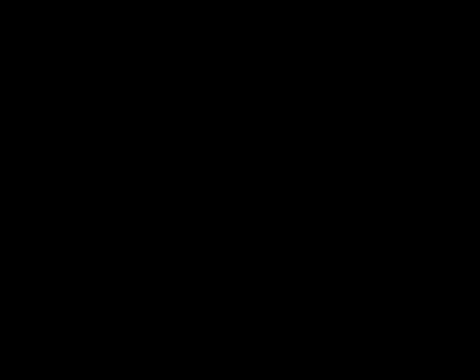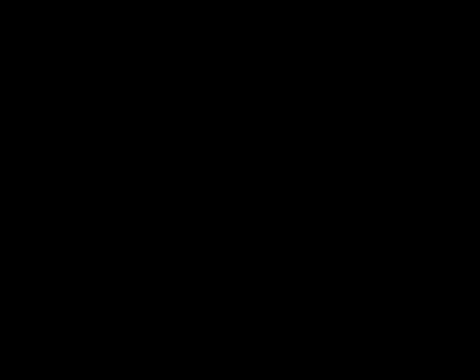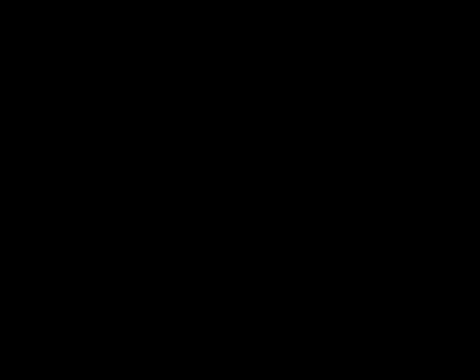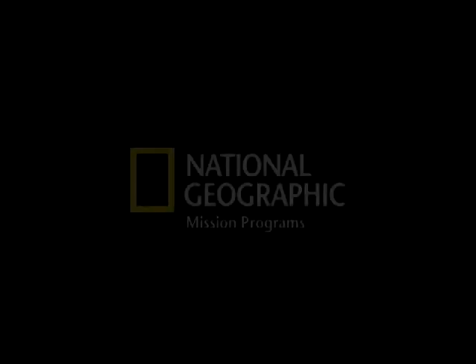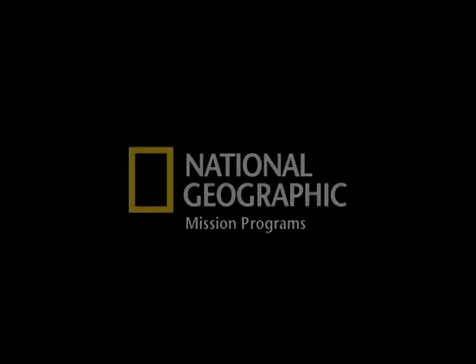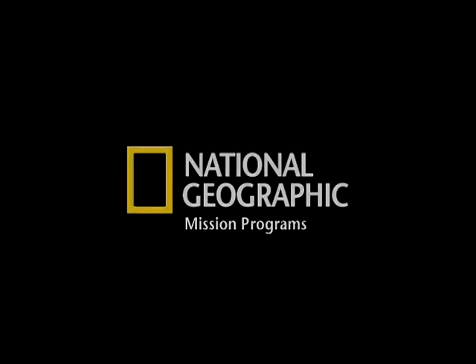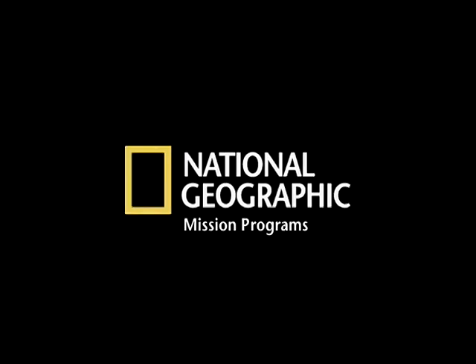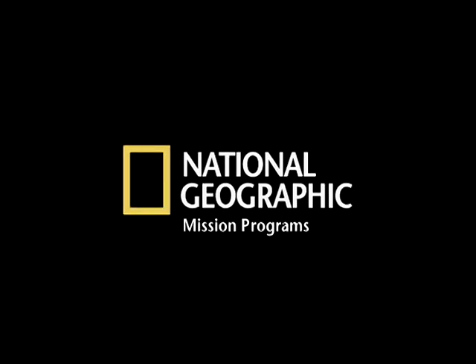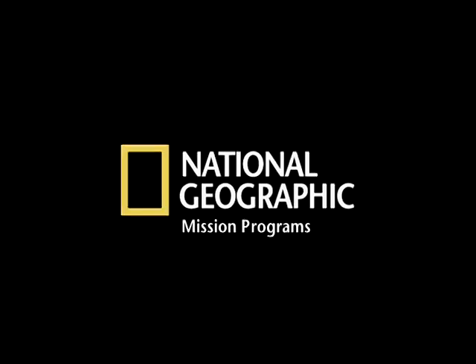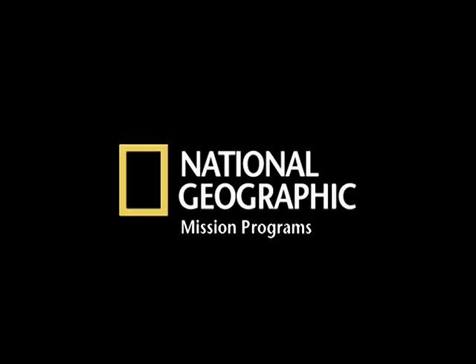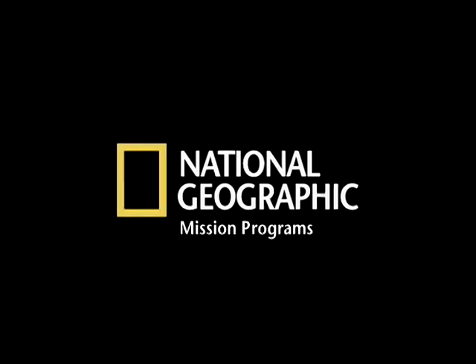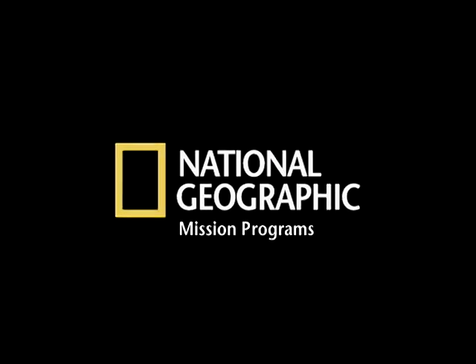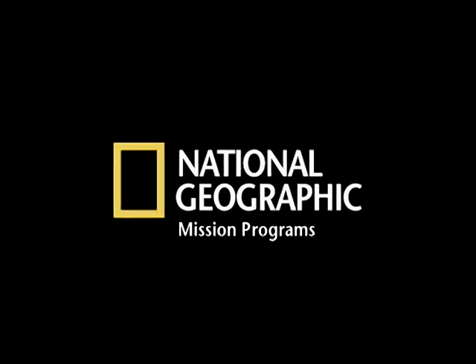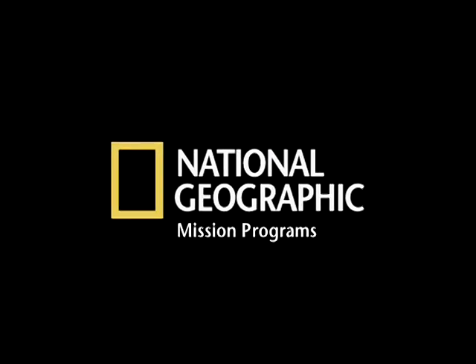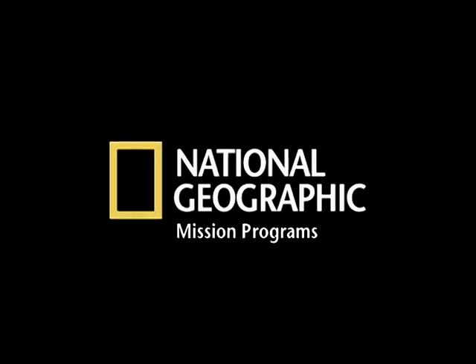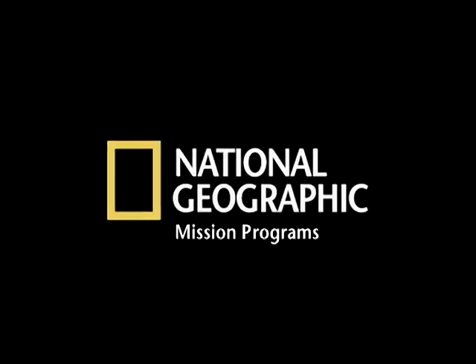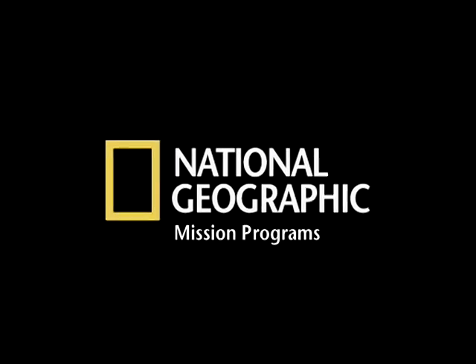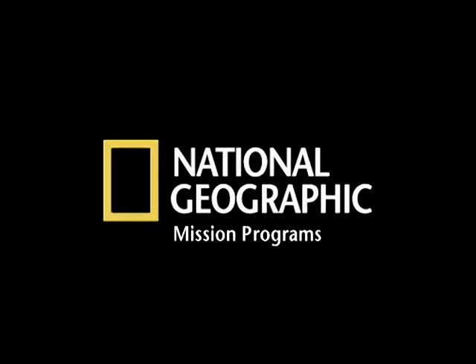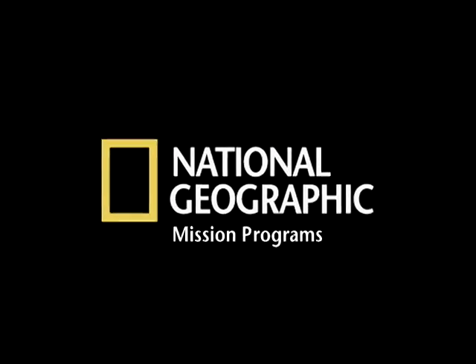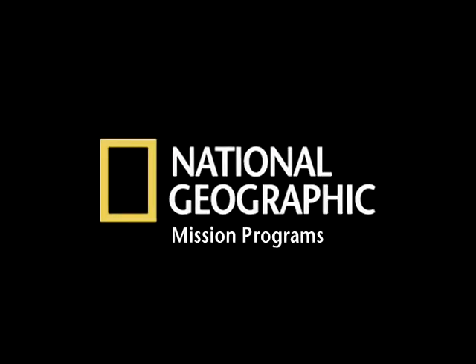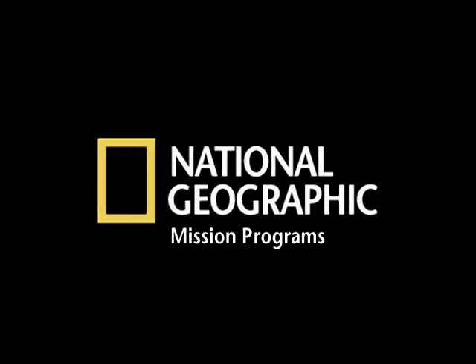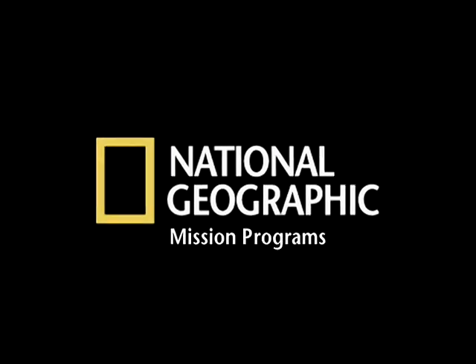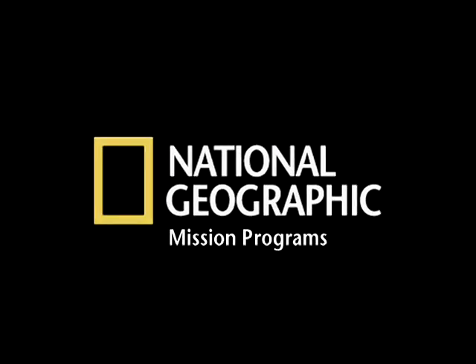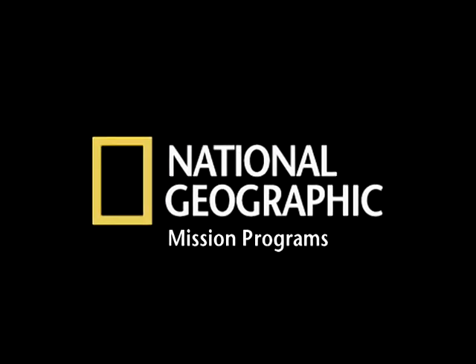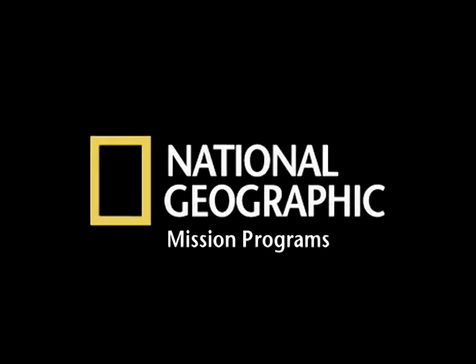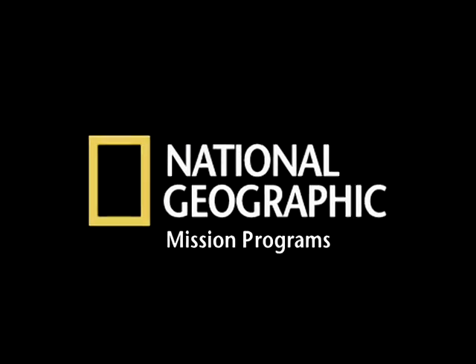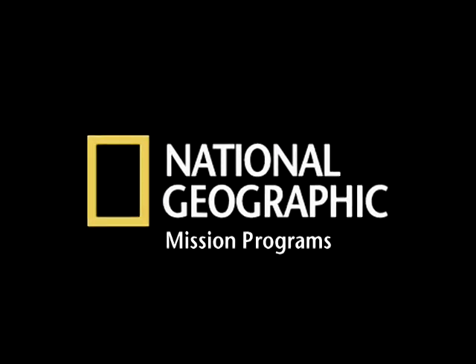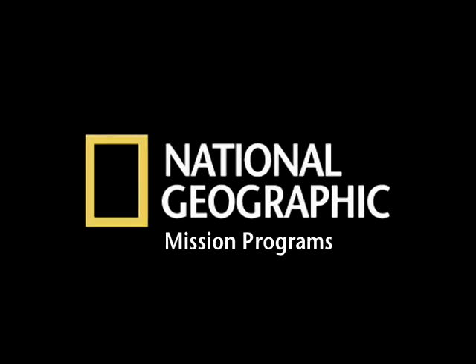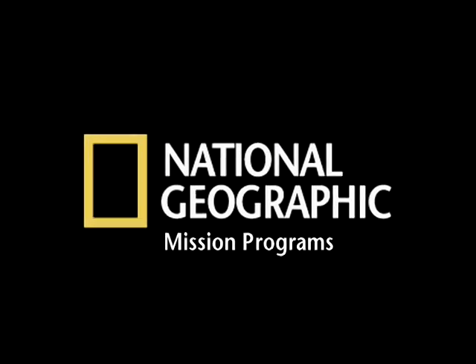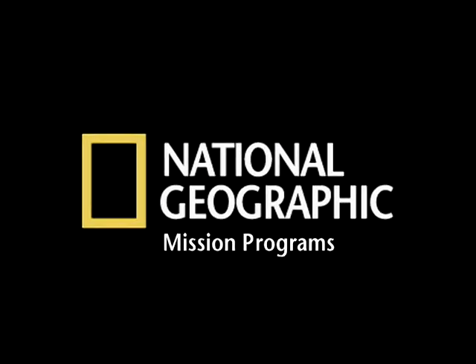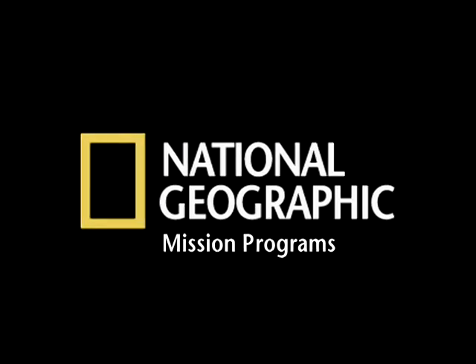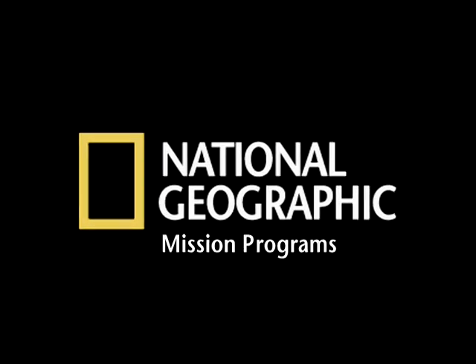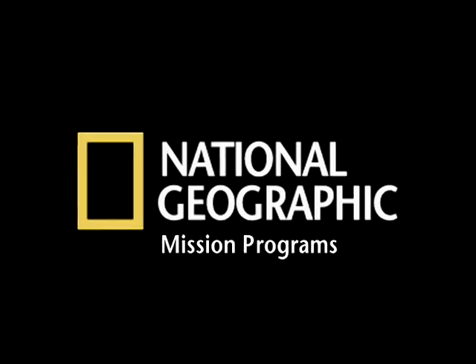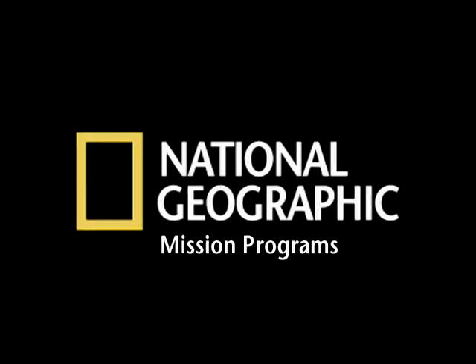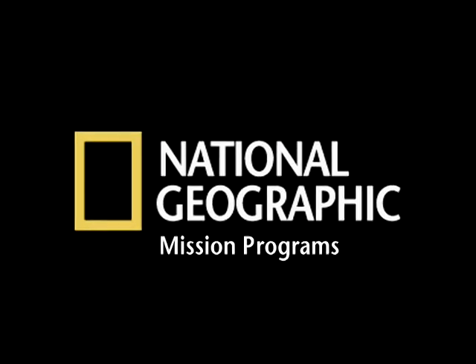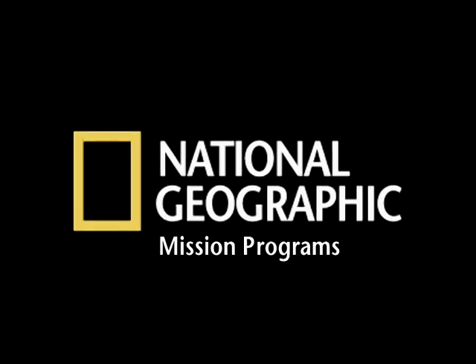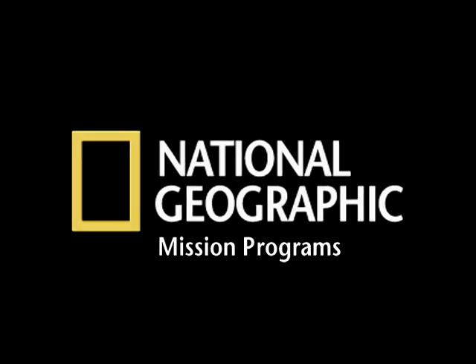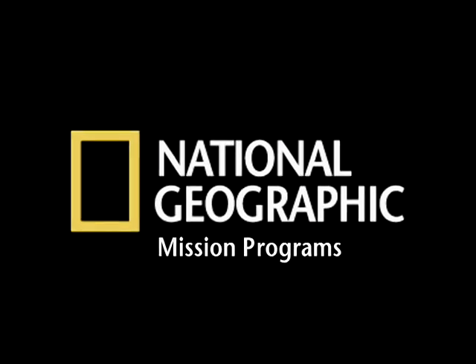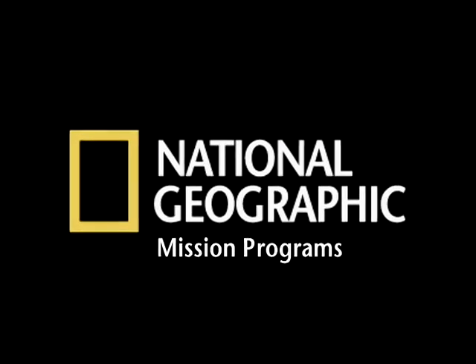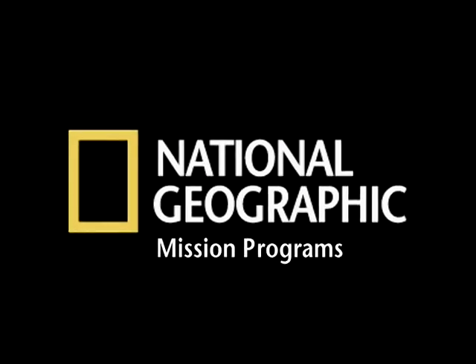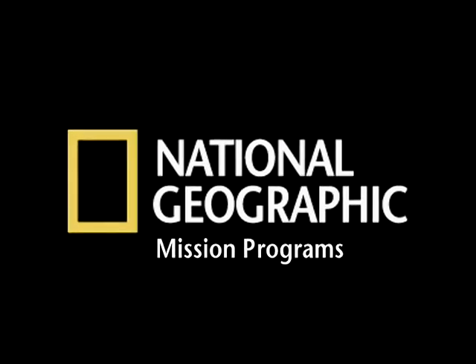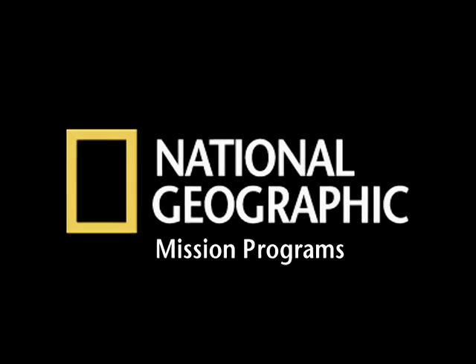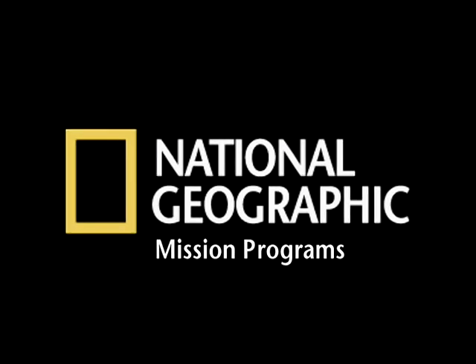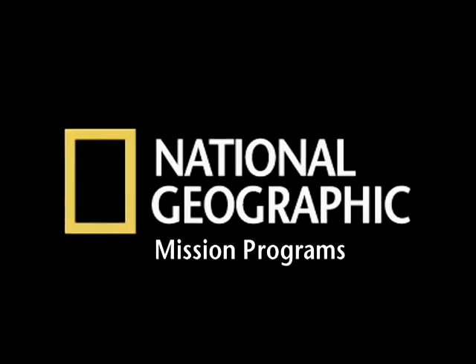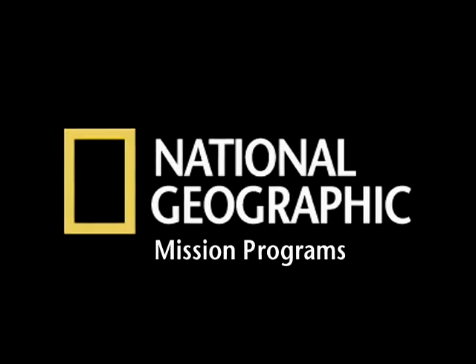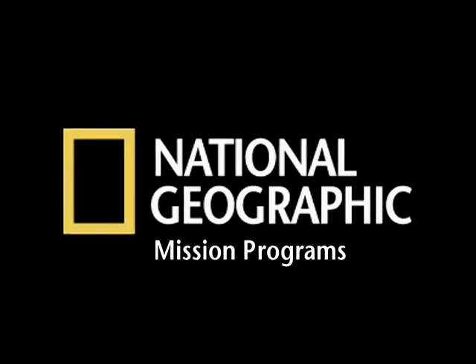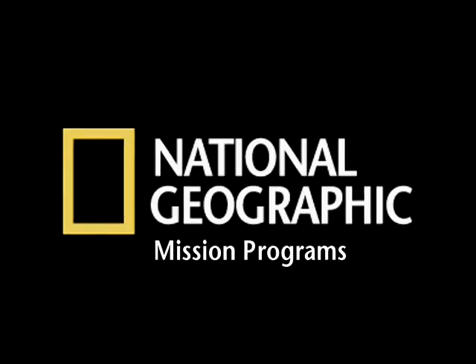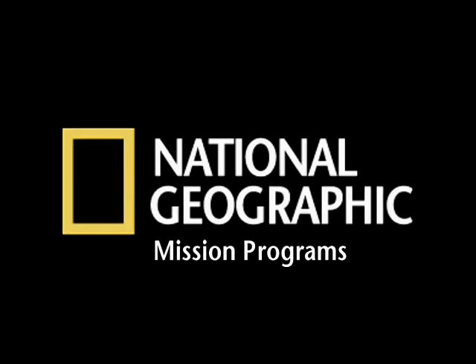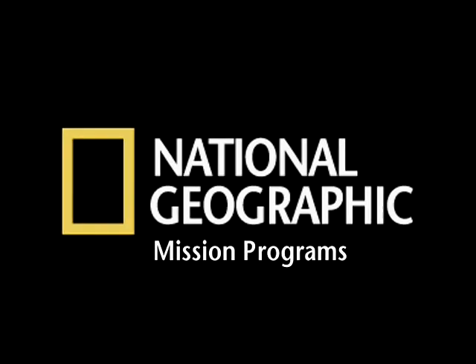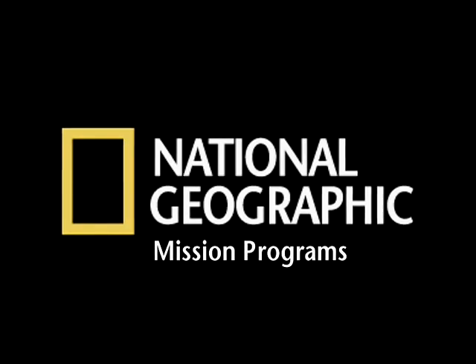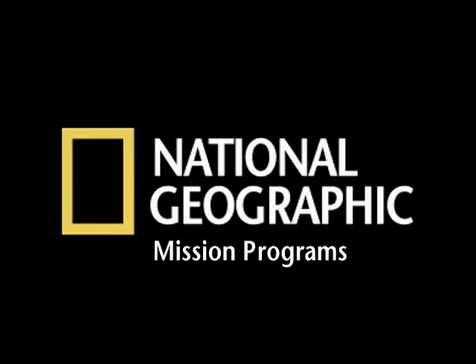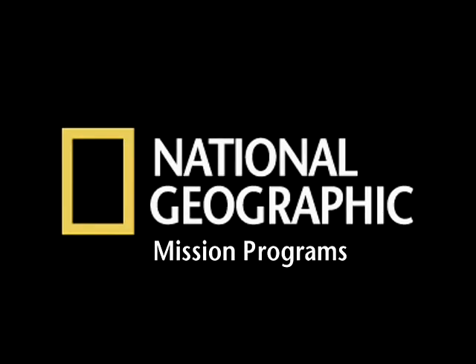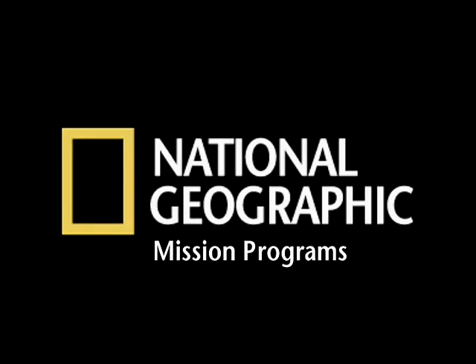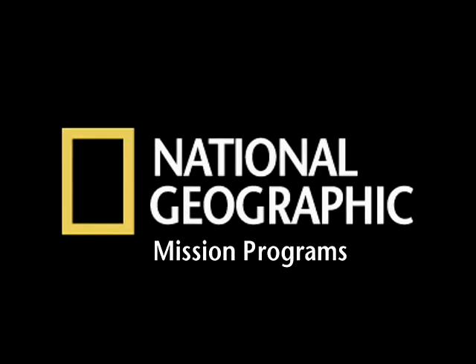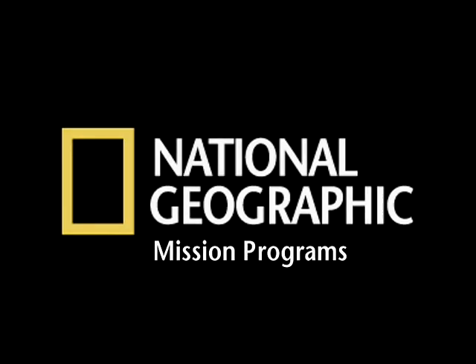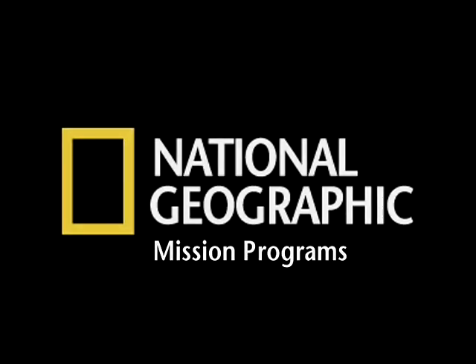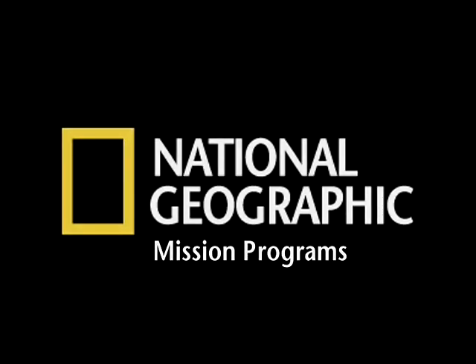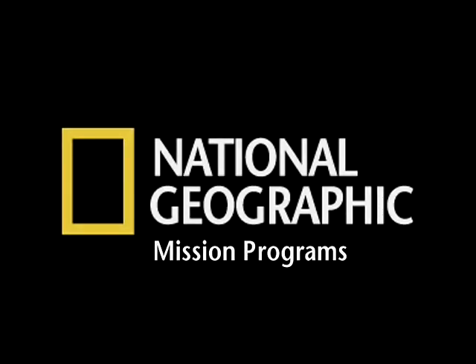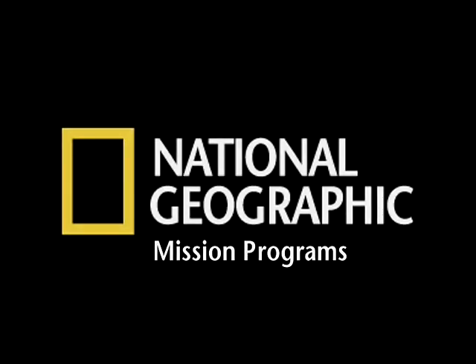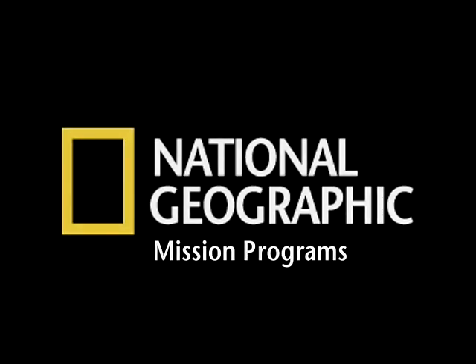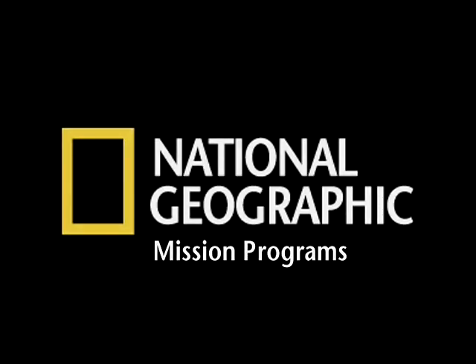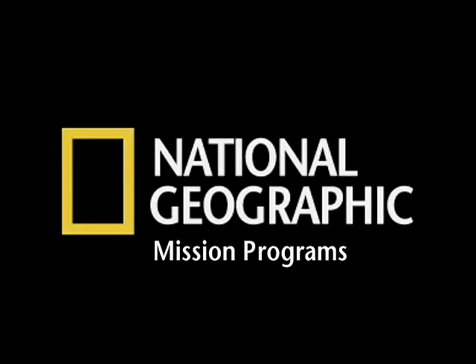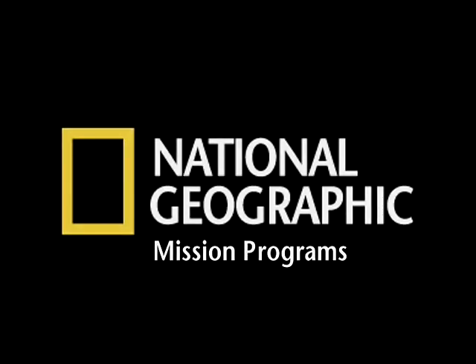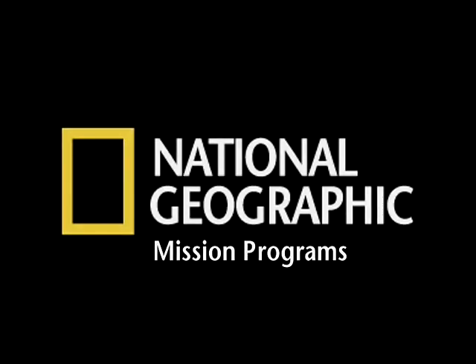Sponsored by National Geographic Mission Programs — taking science and exploration into the new millennium.